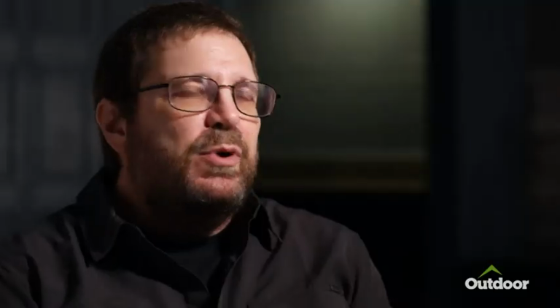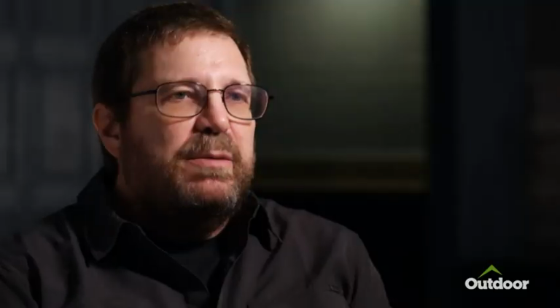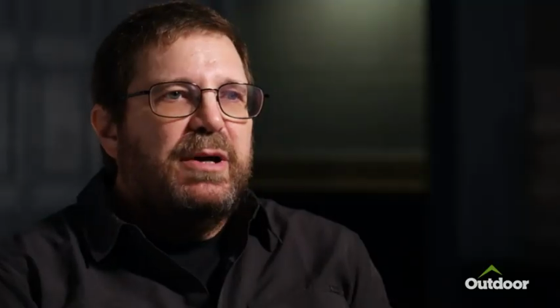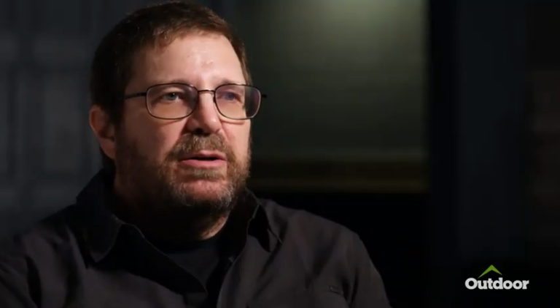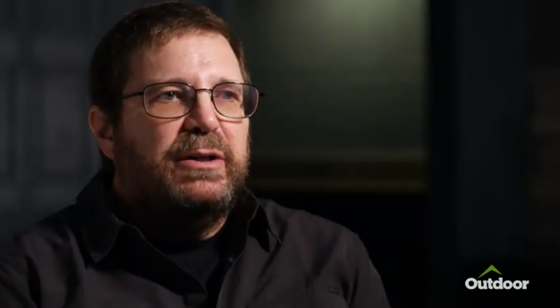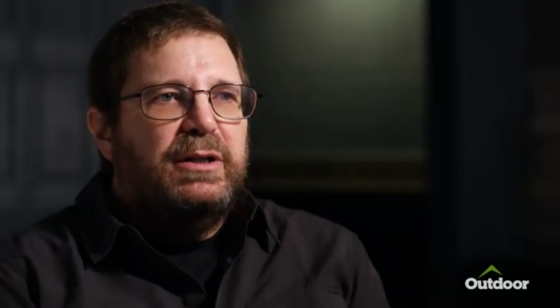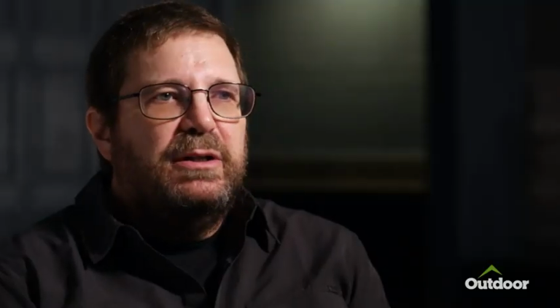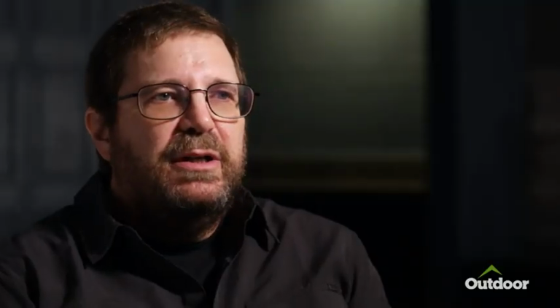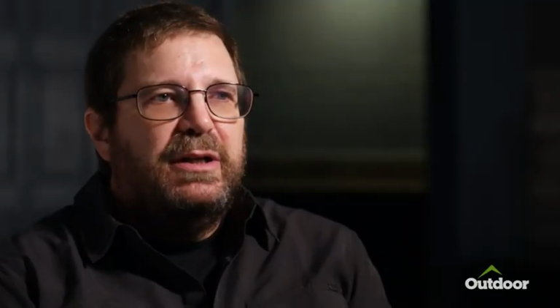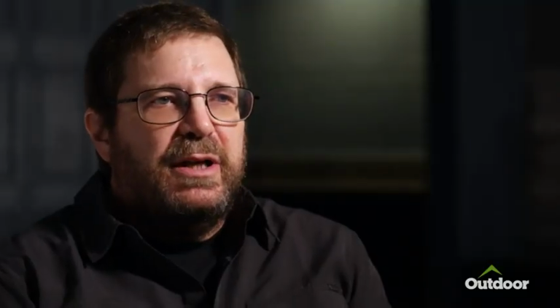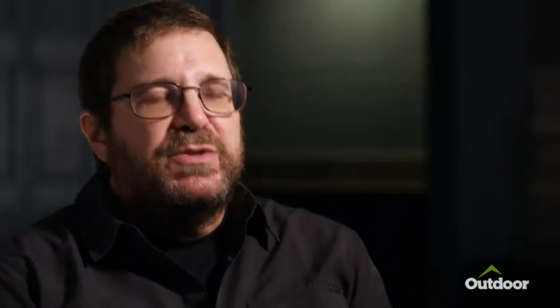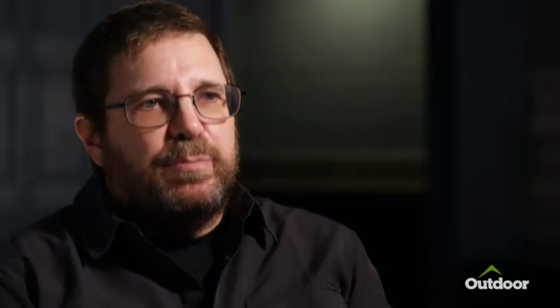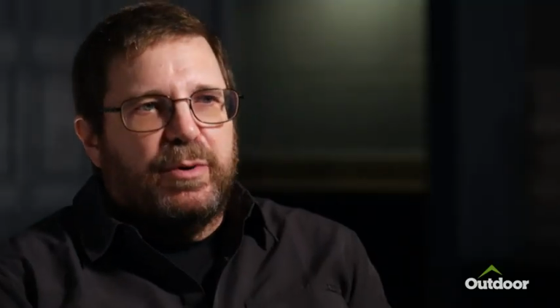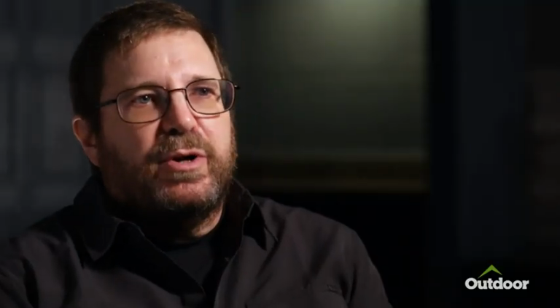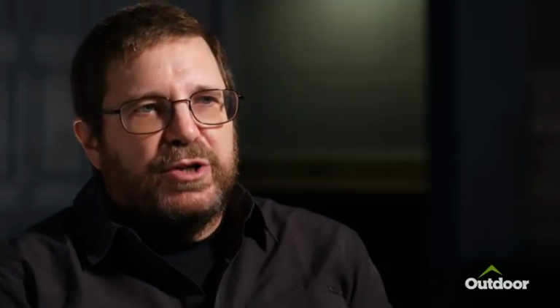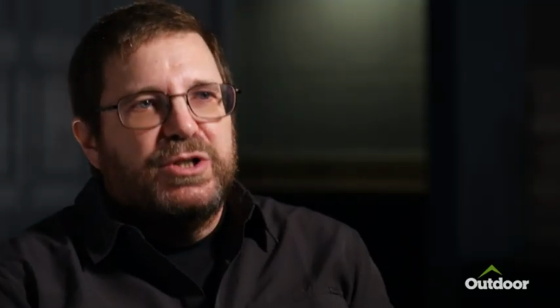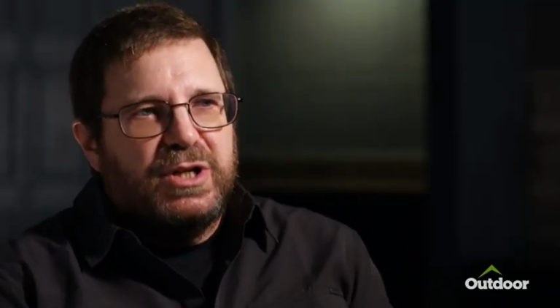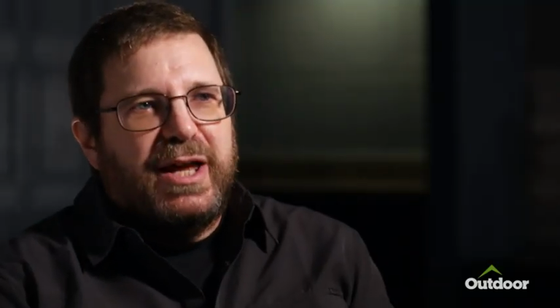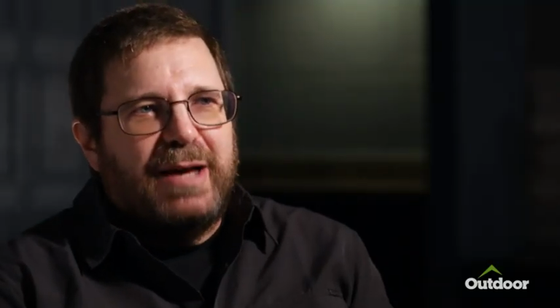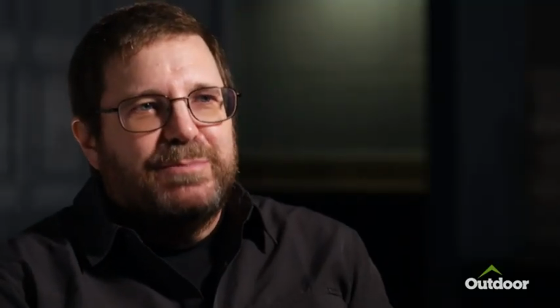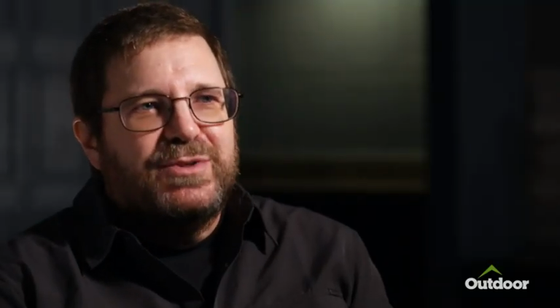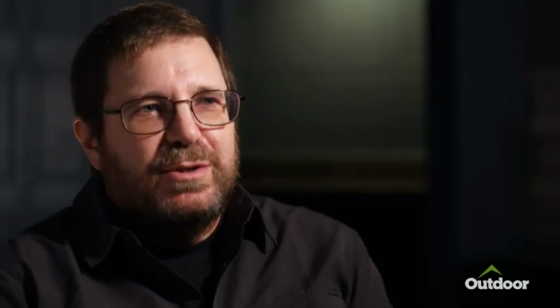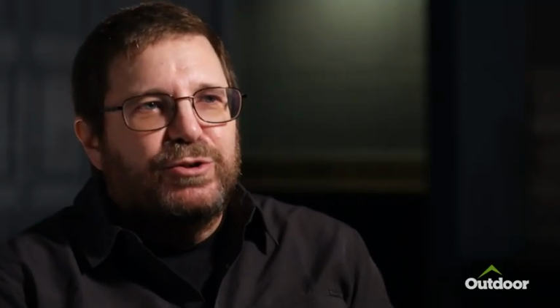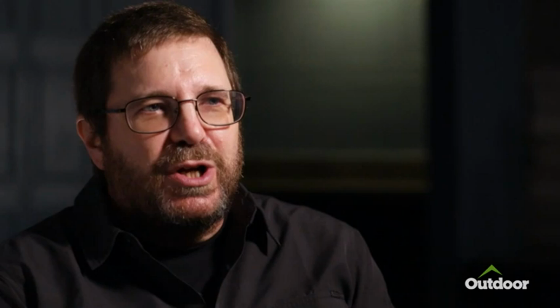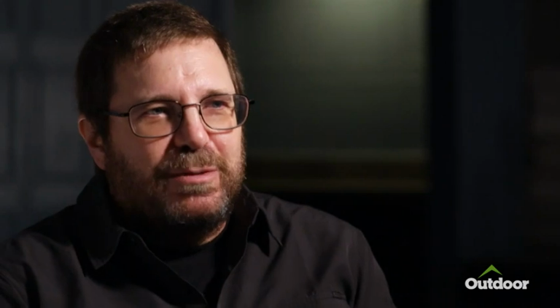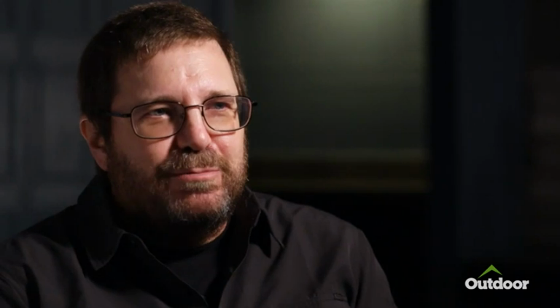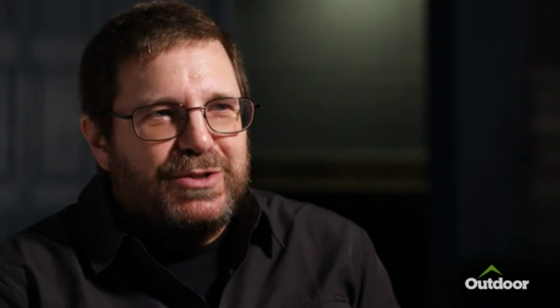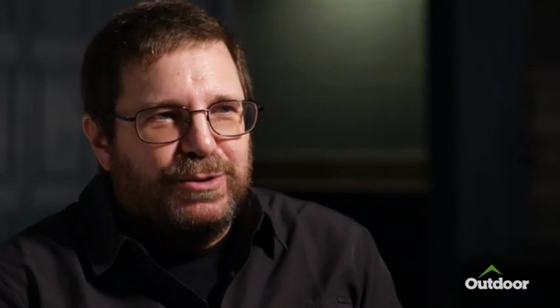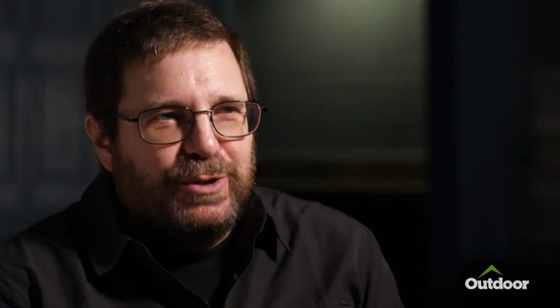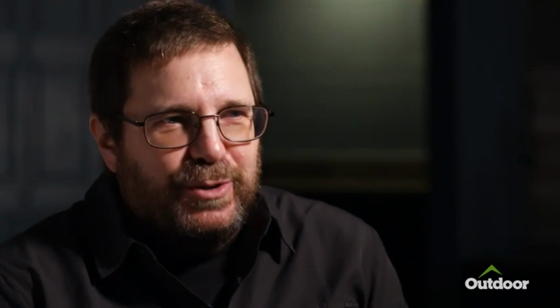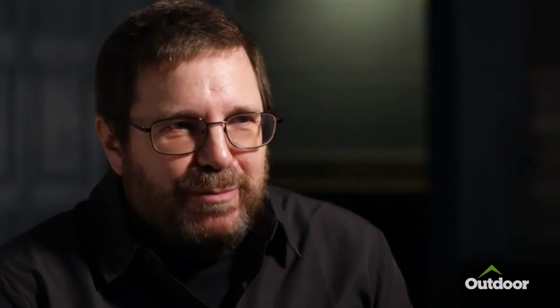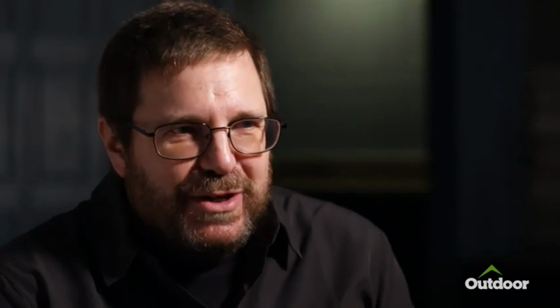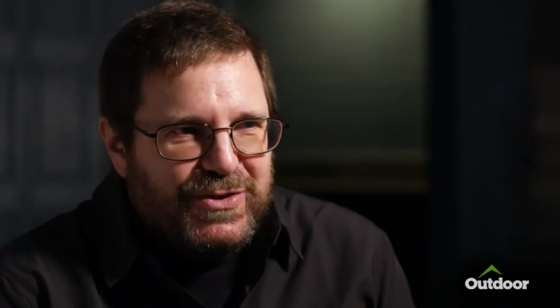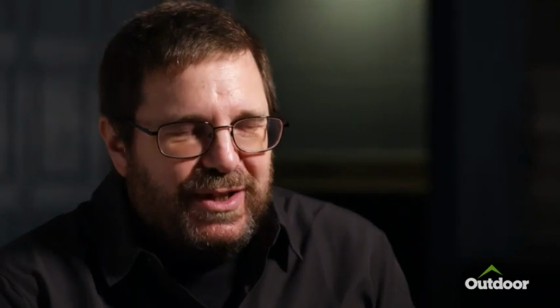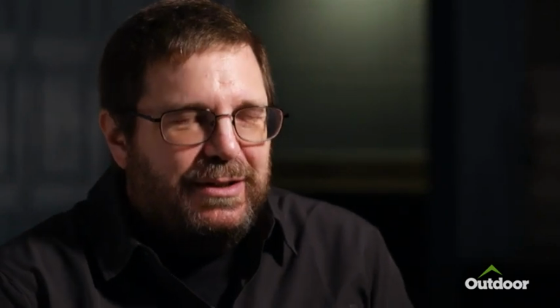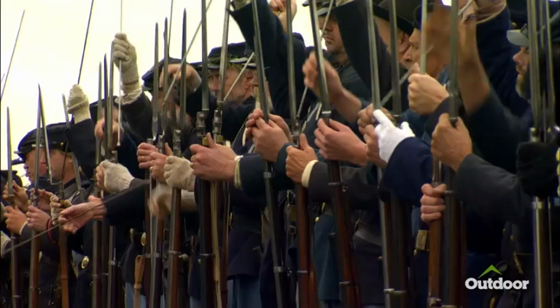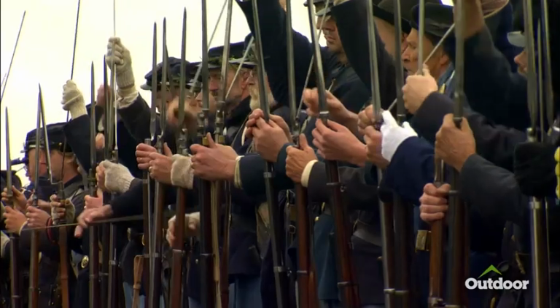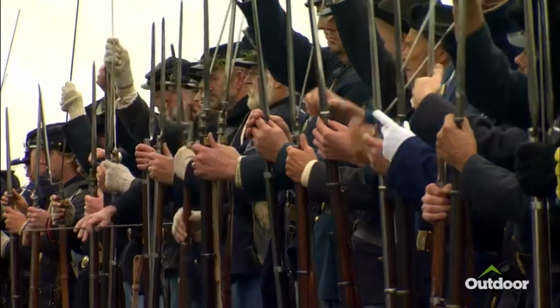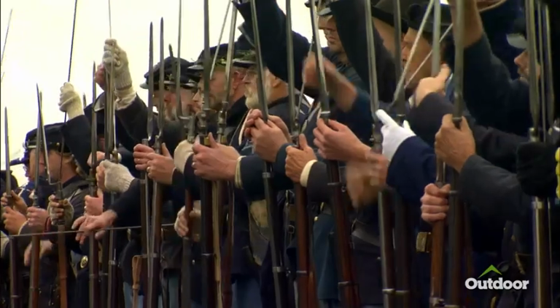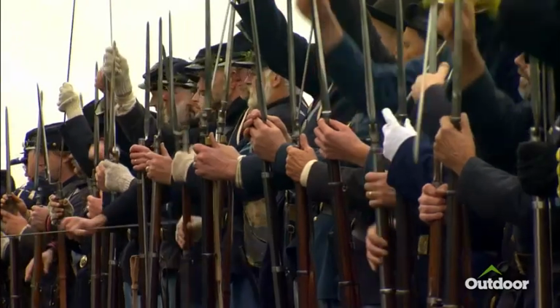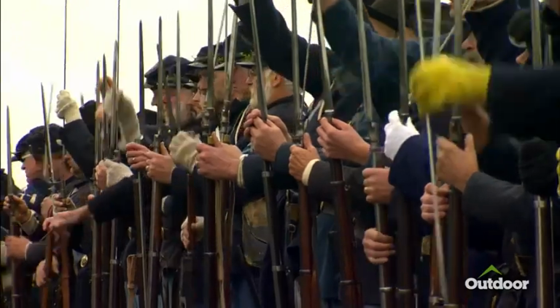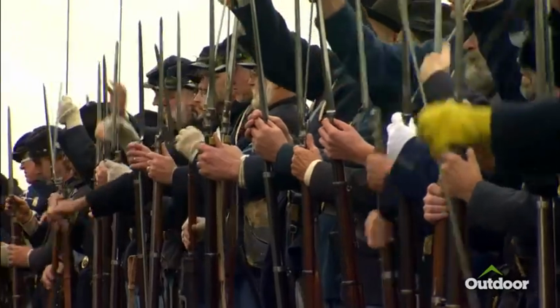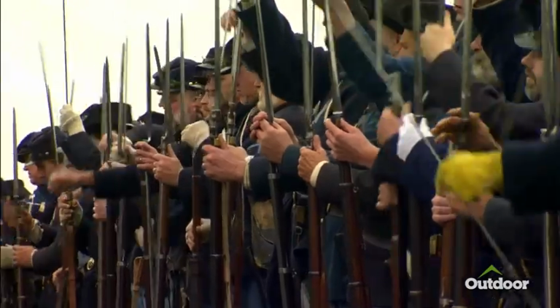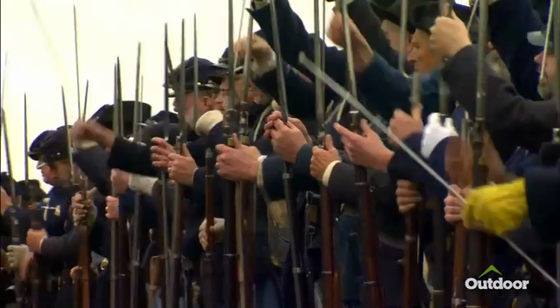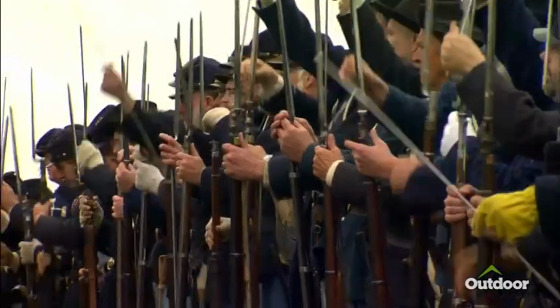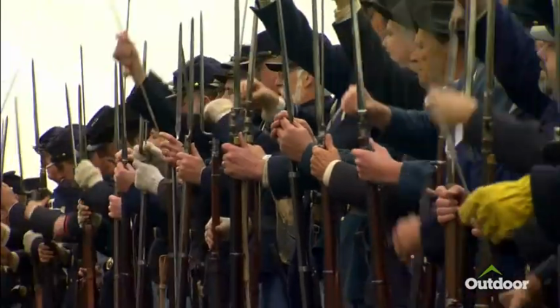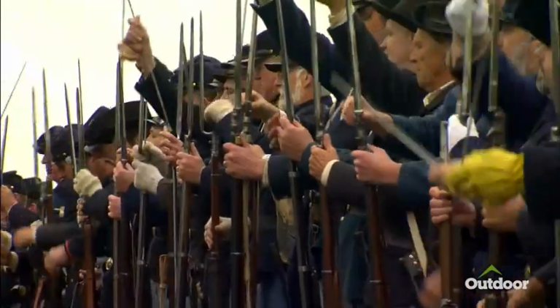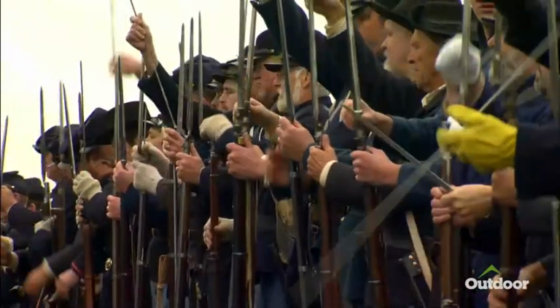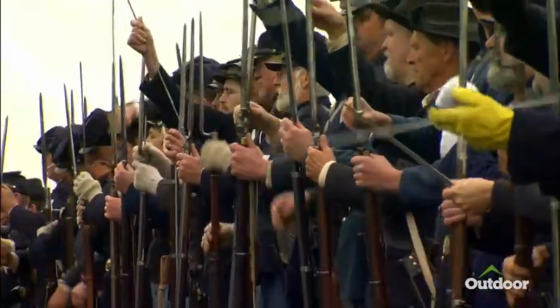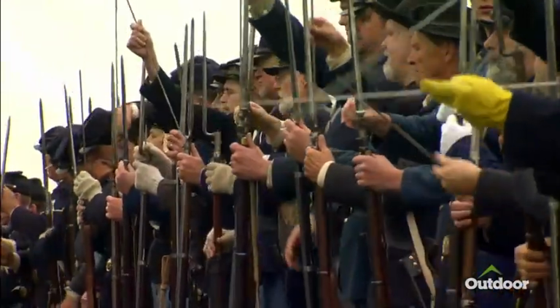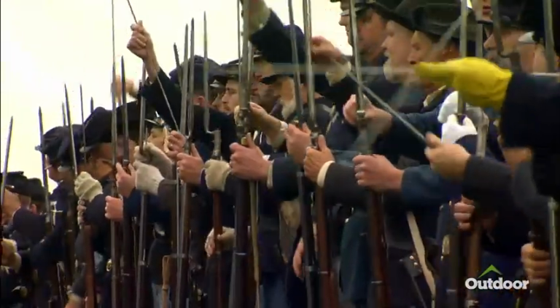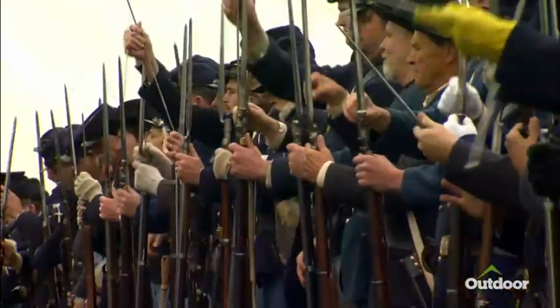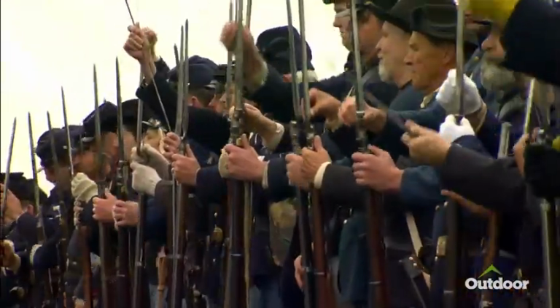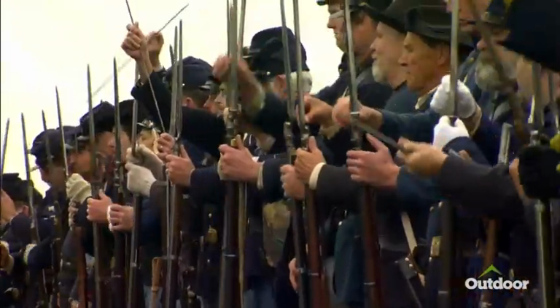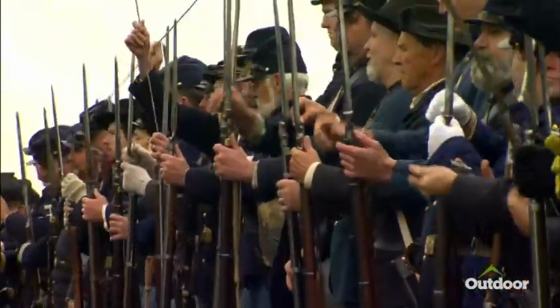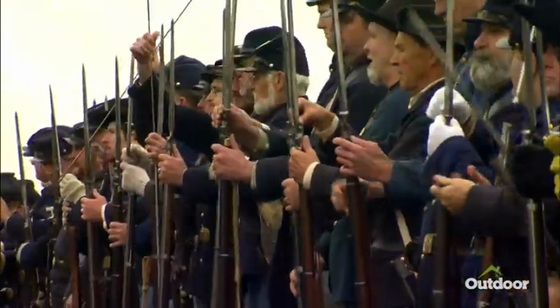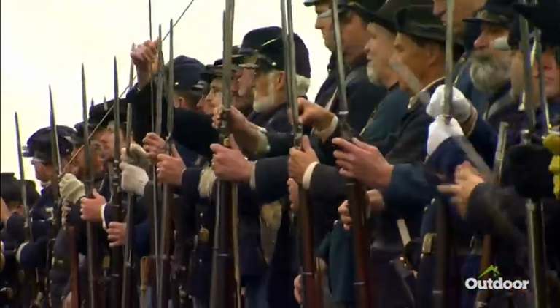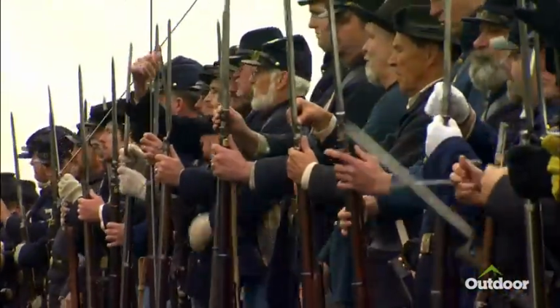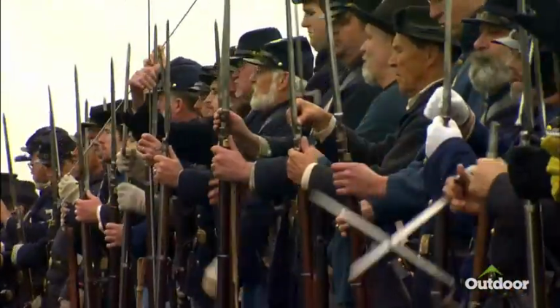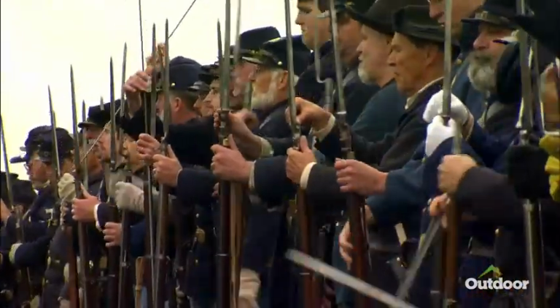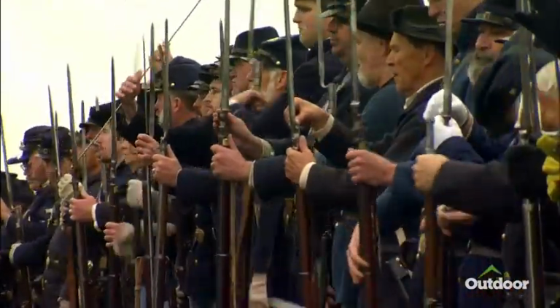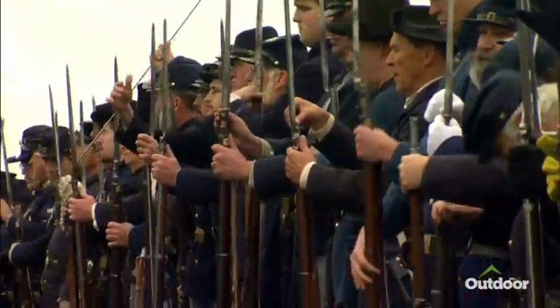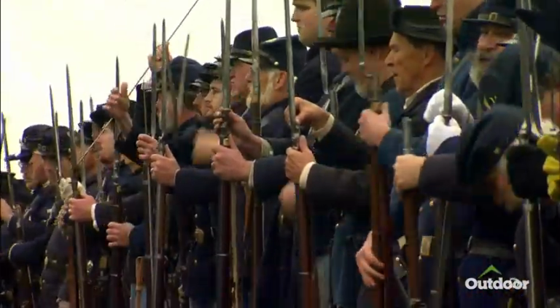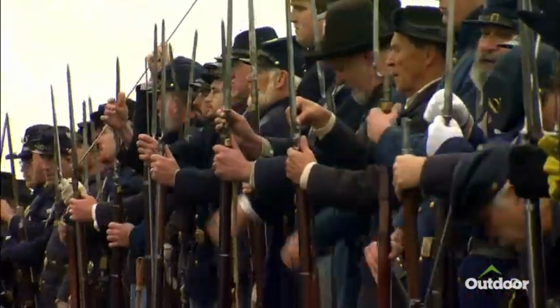Primarily, it's a percussion-cap, single-shot, muzzle-loading musket — you can't reload it very quickly.